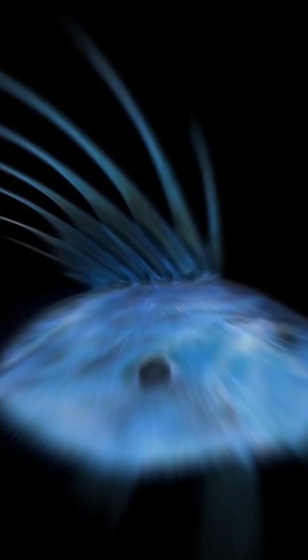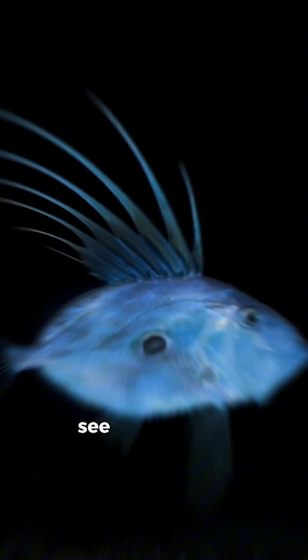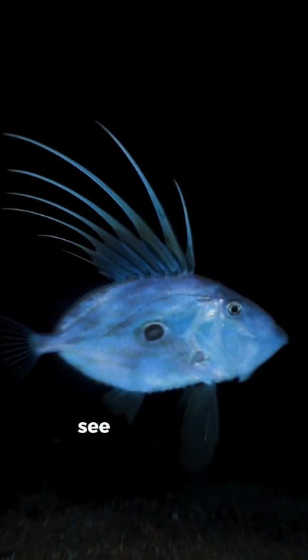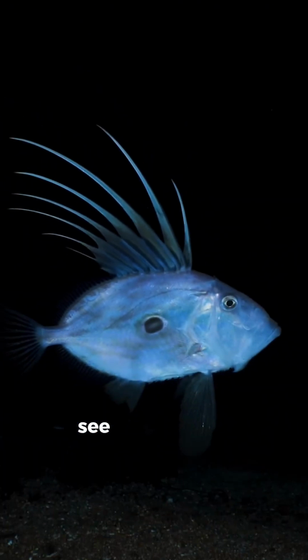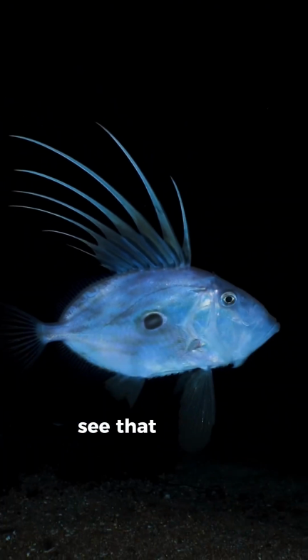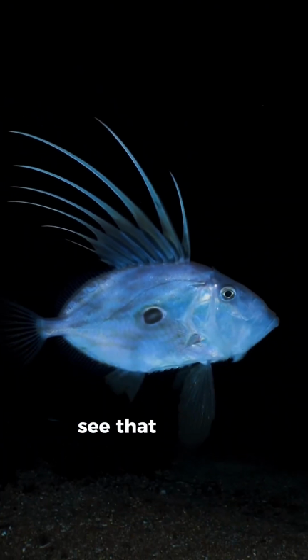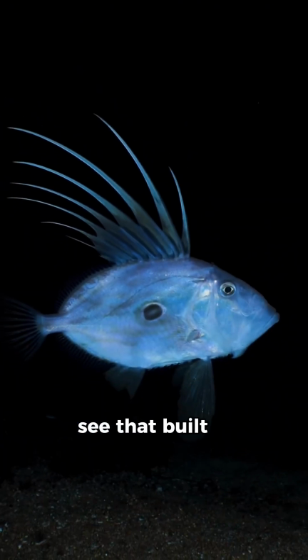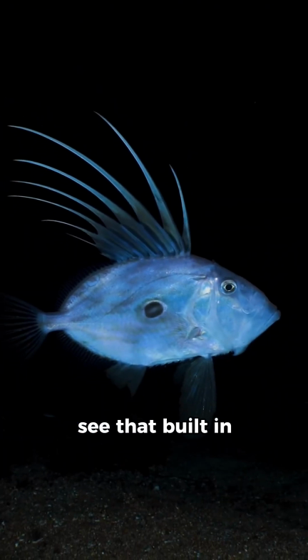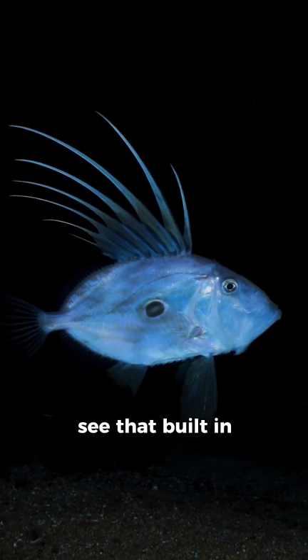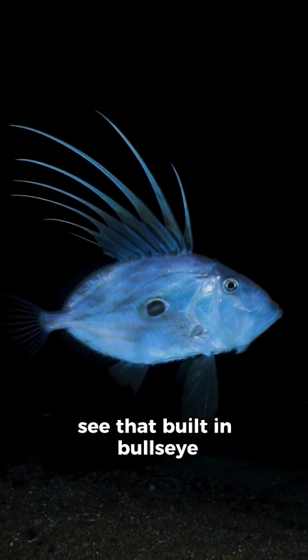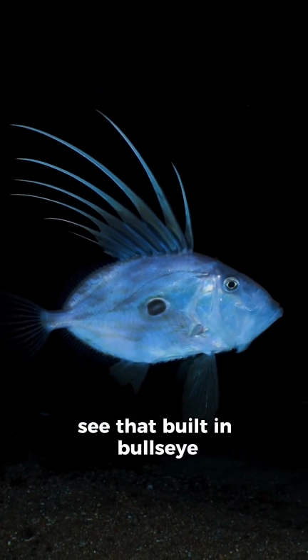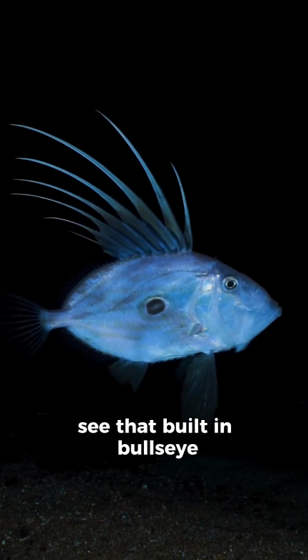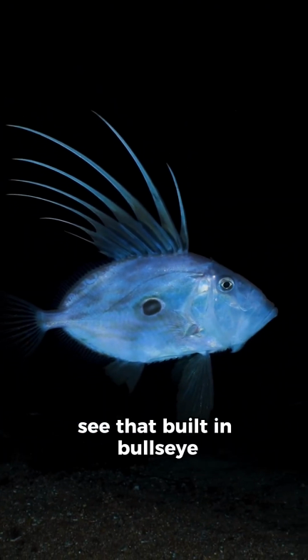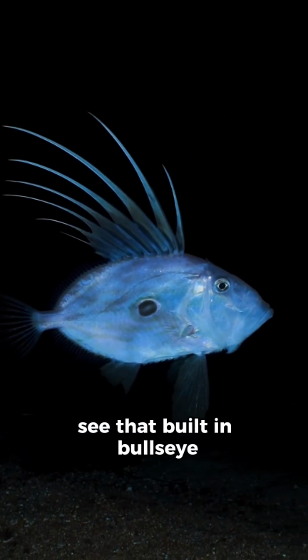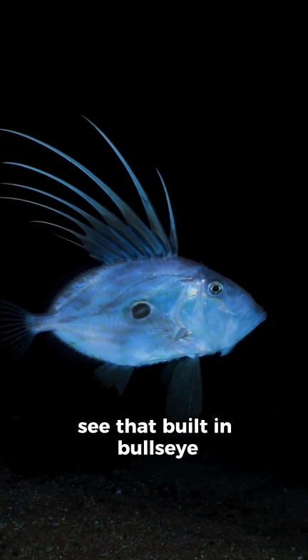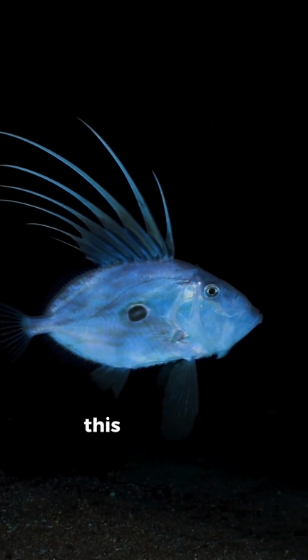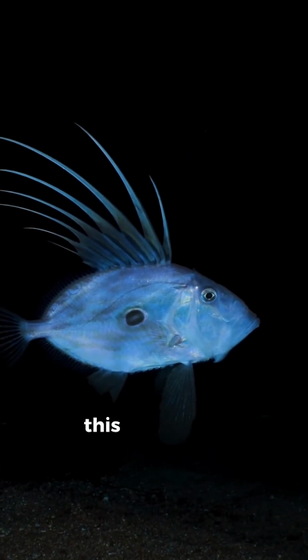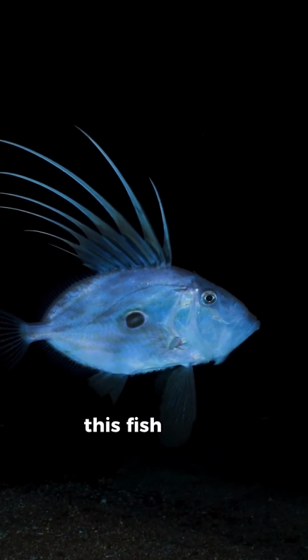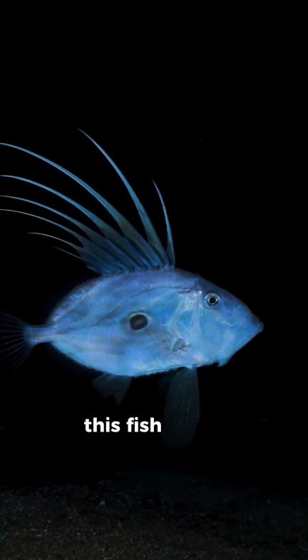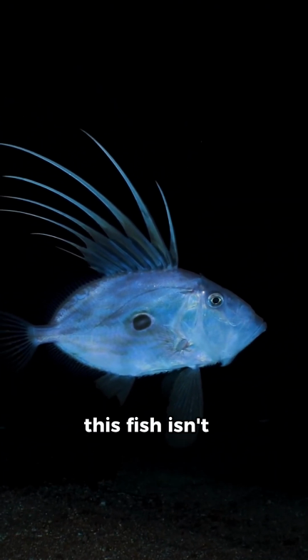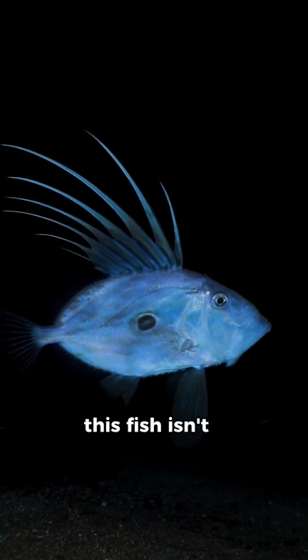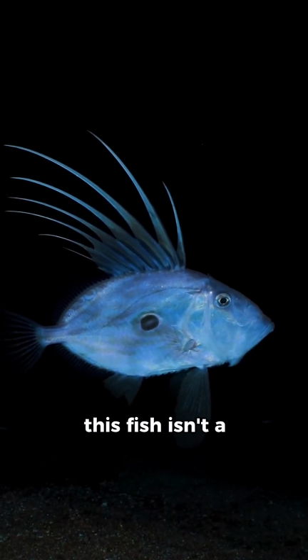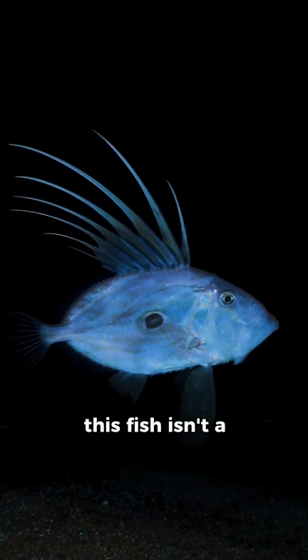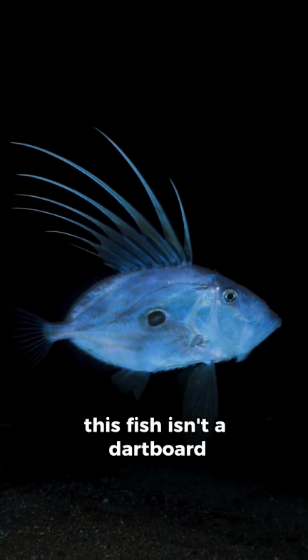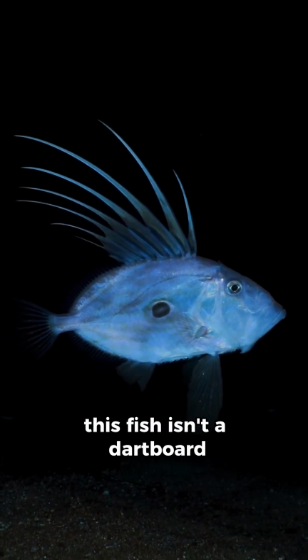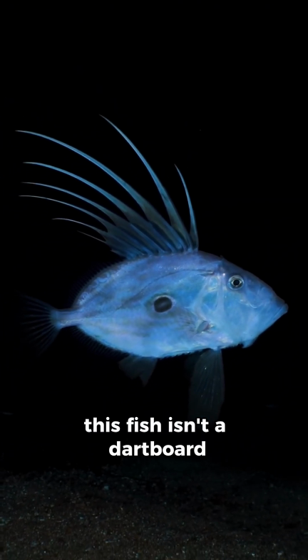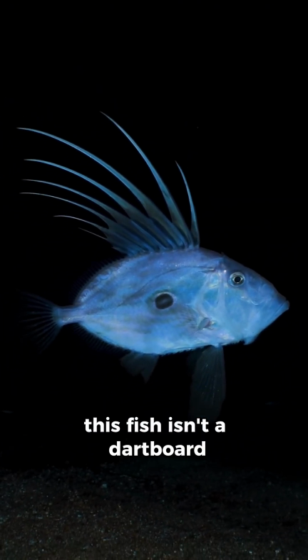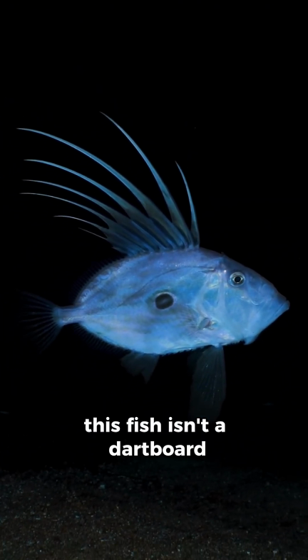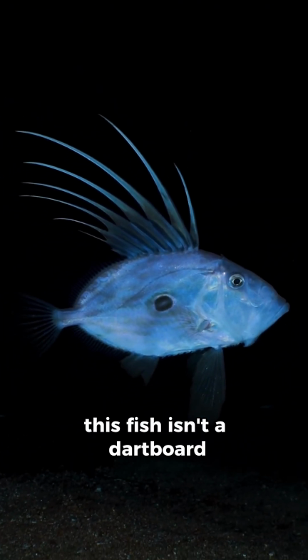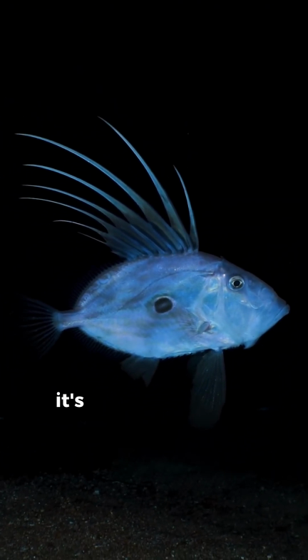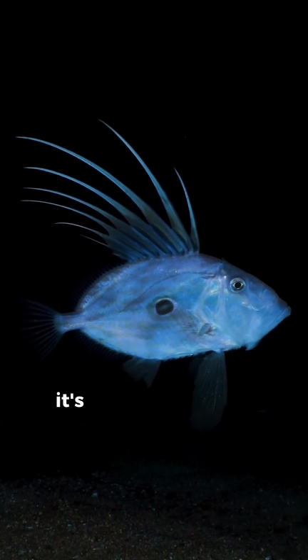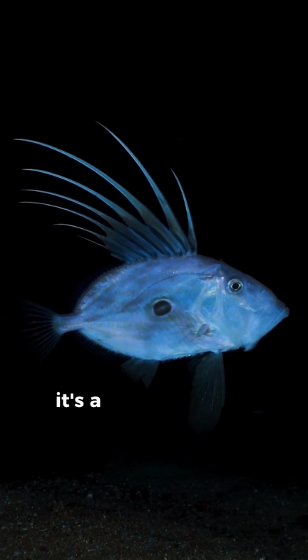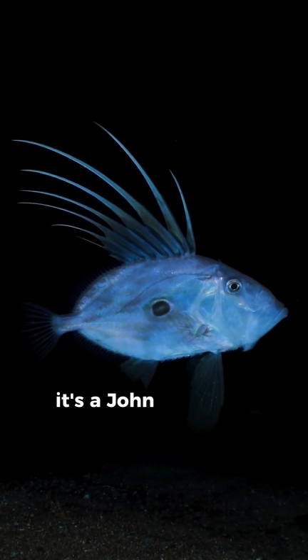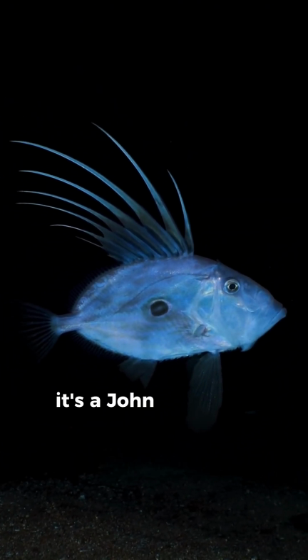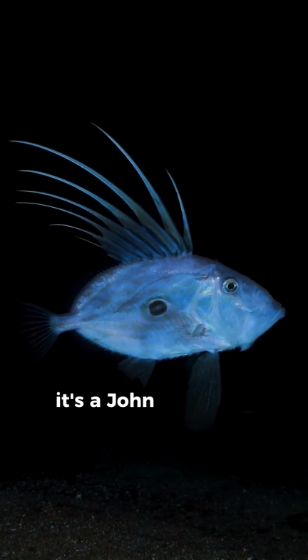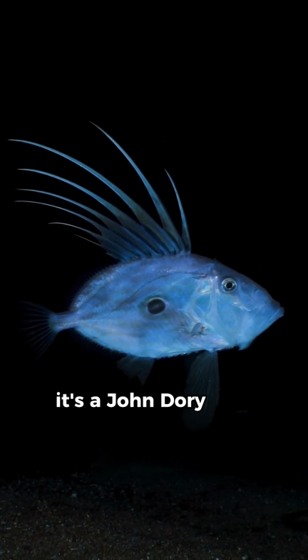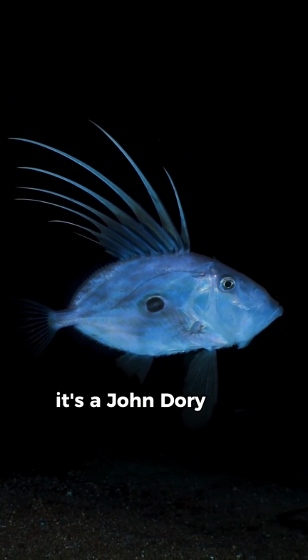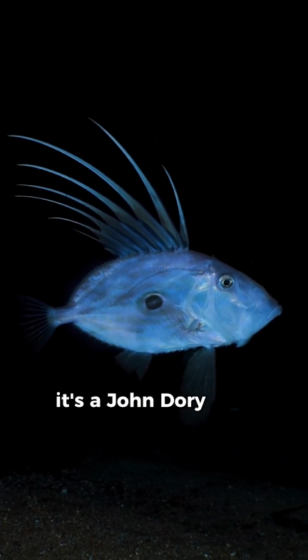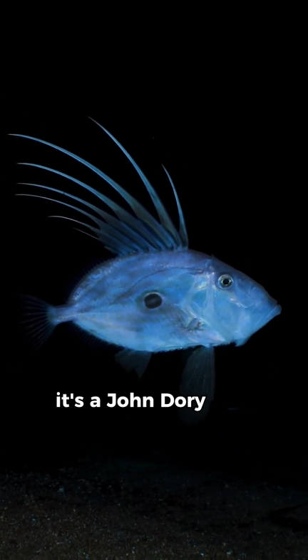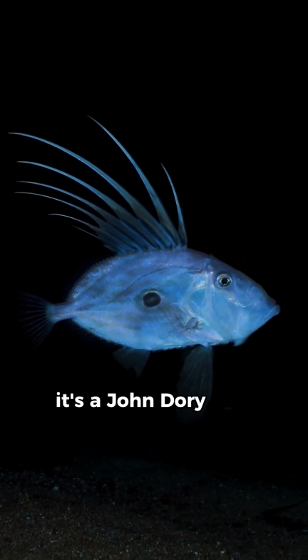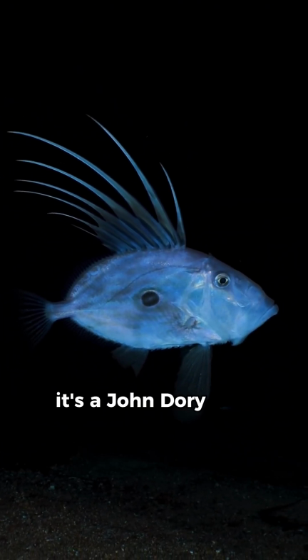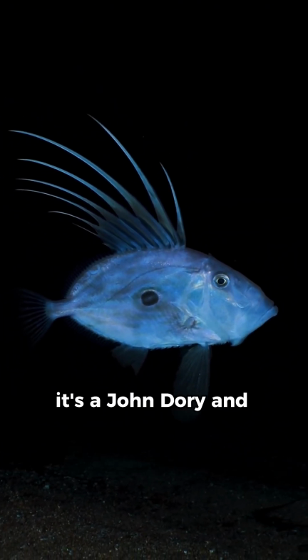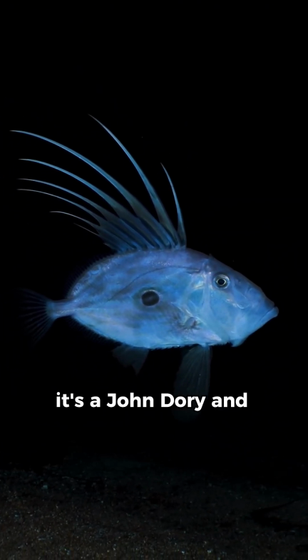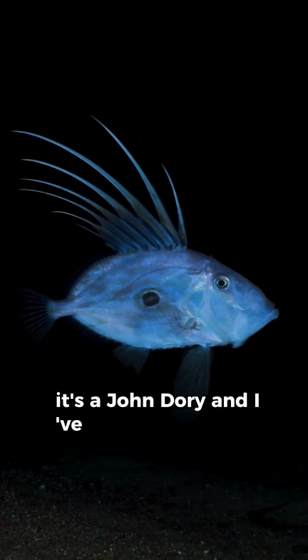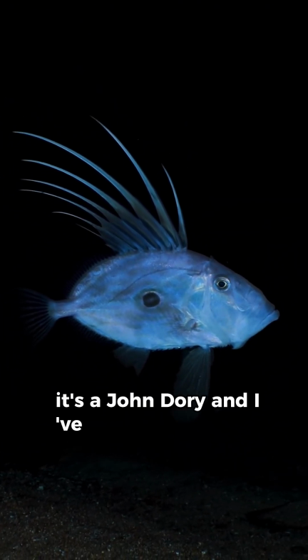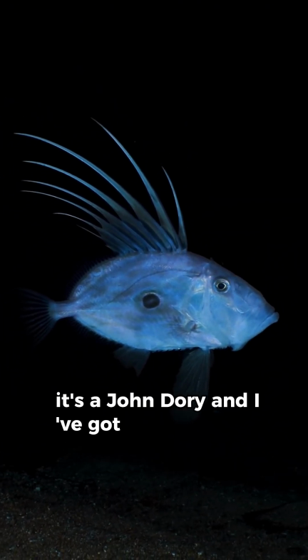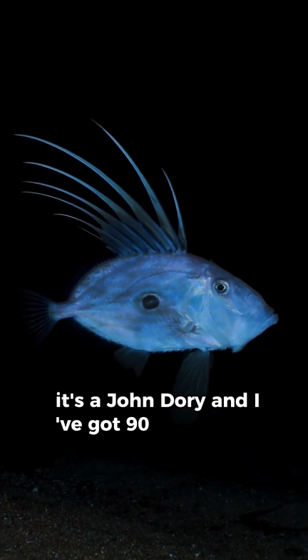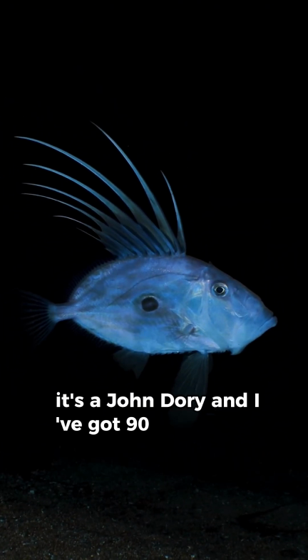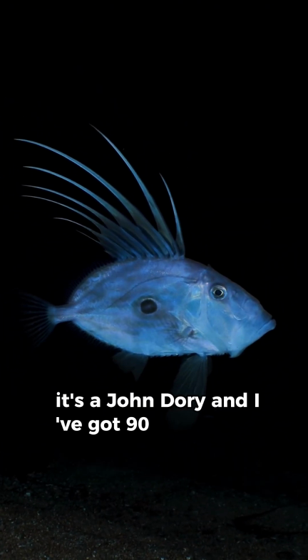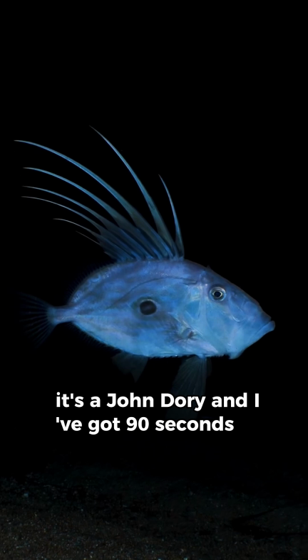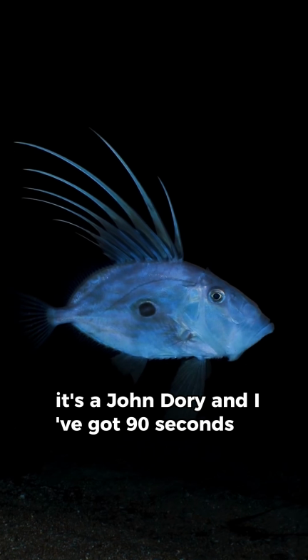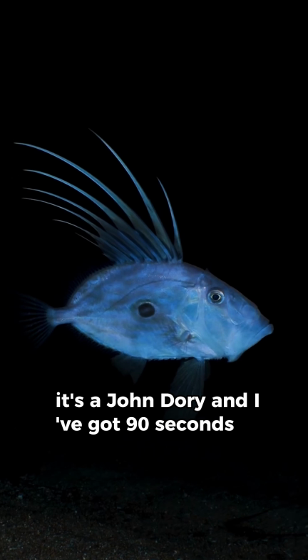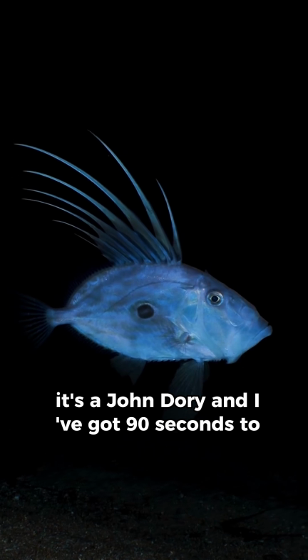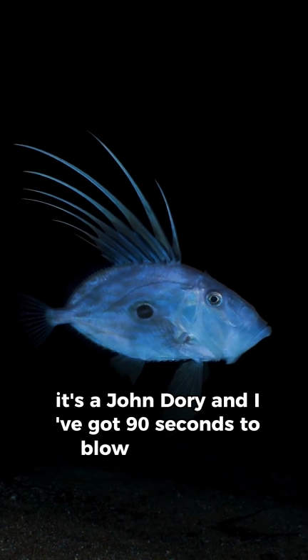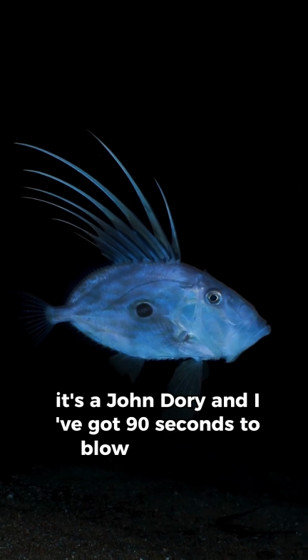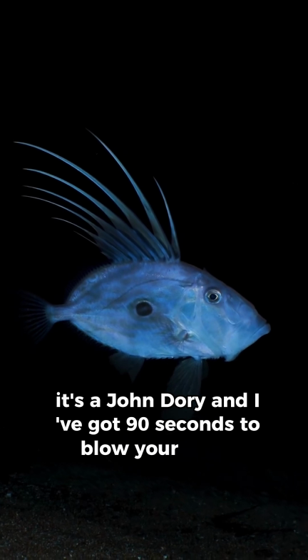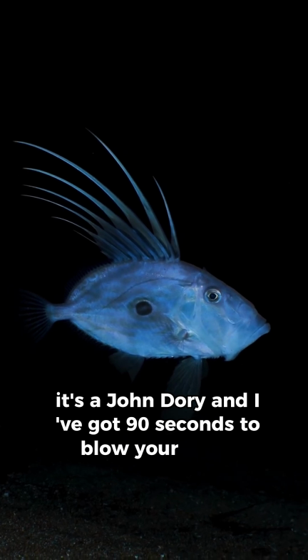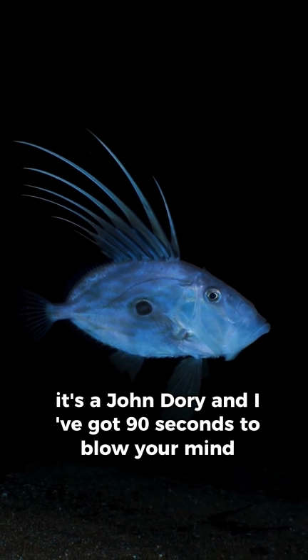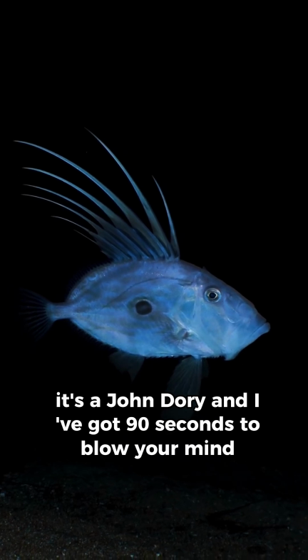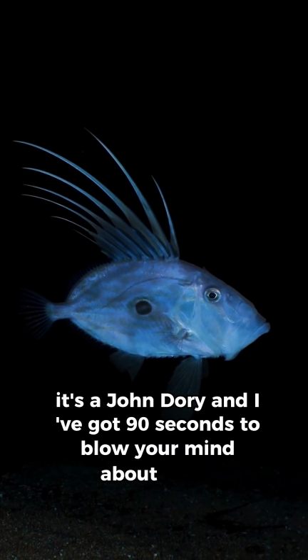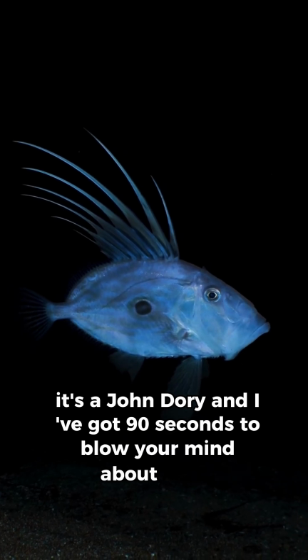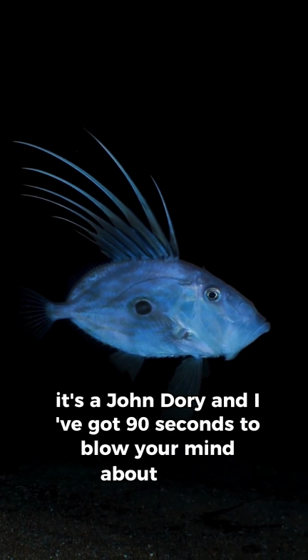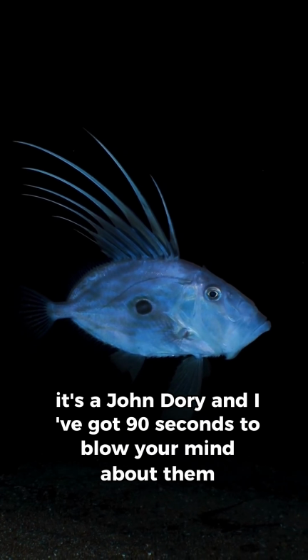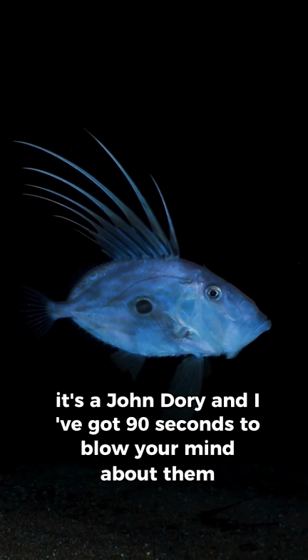See that built-in bullseye? This fish isn't a dartboard — it's a John Dory, and I've got 90 seconds to blow your mind about them.